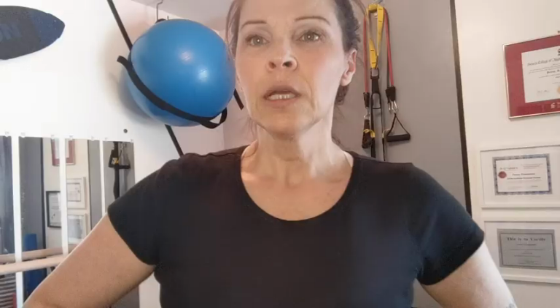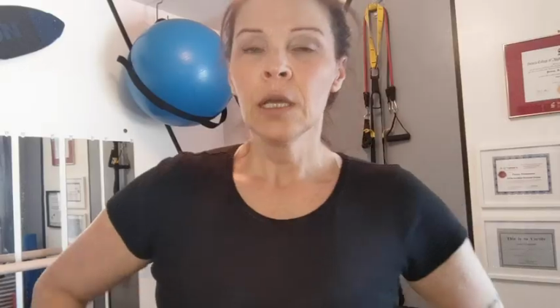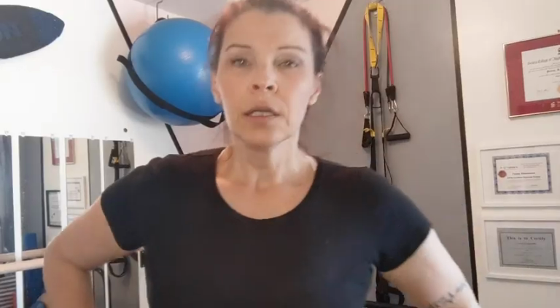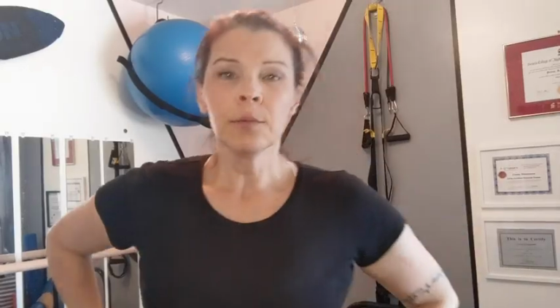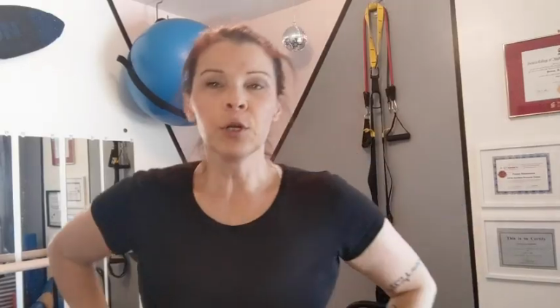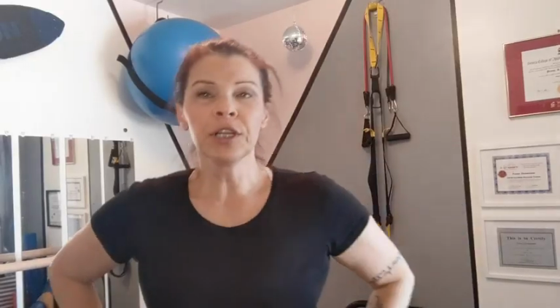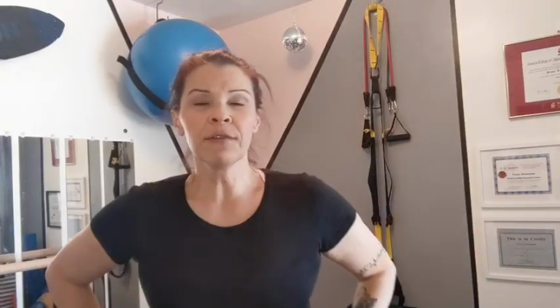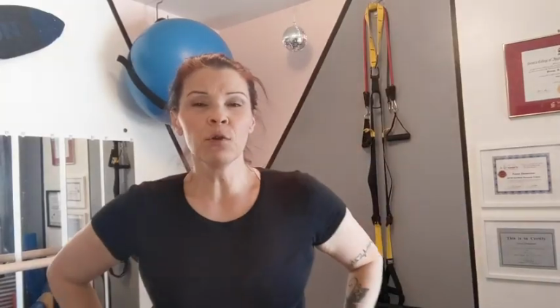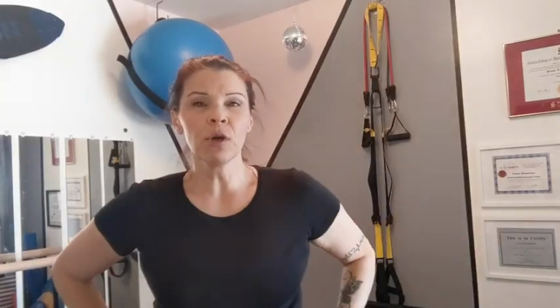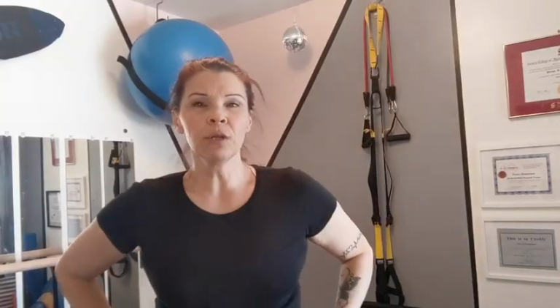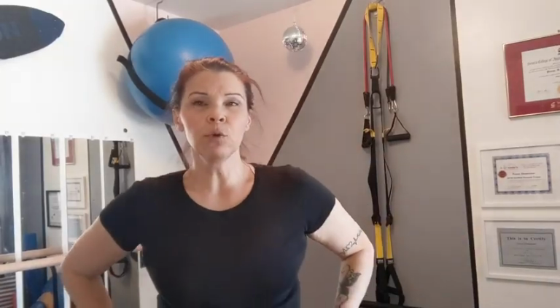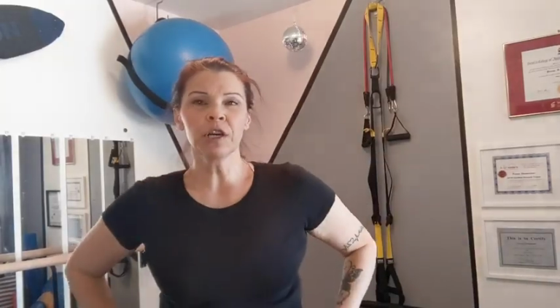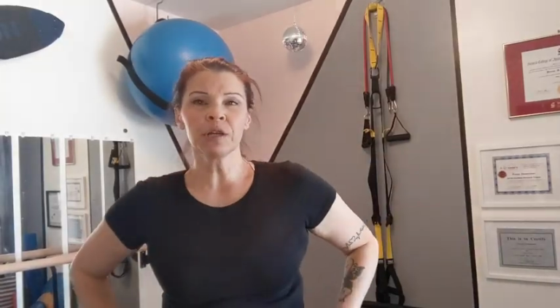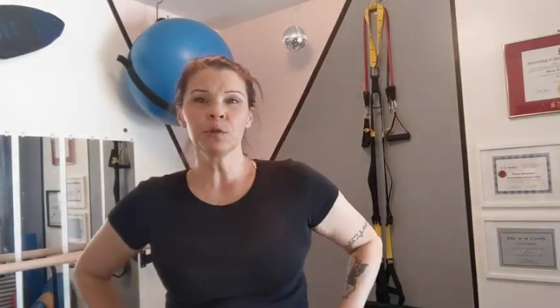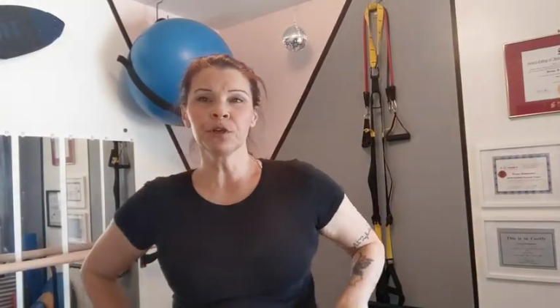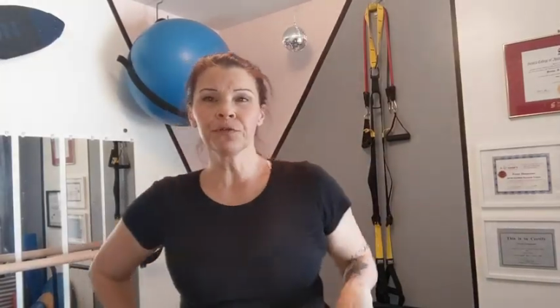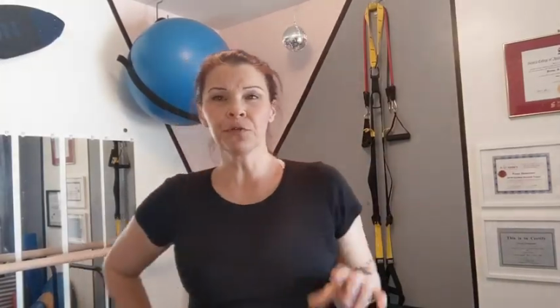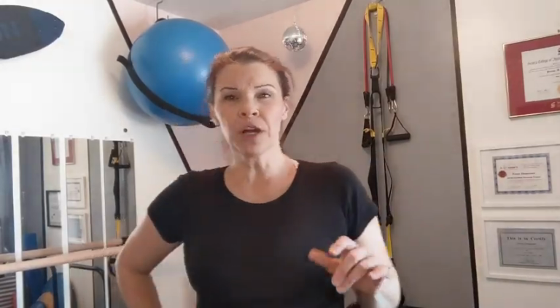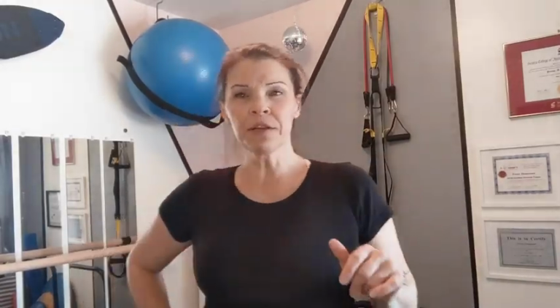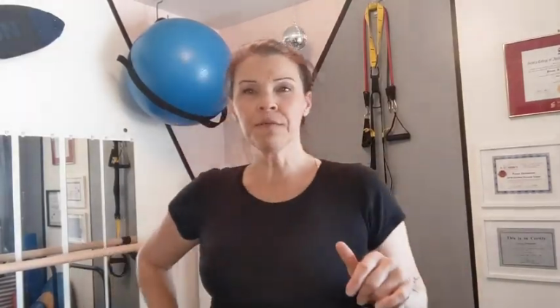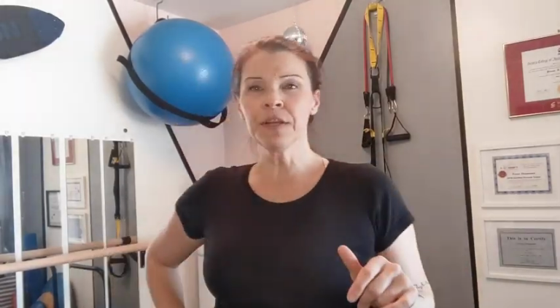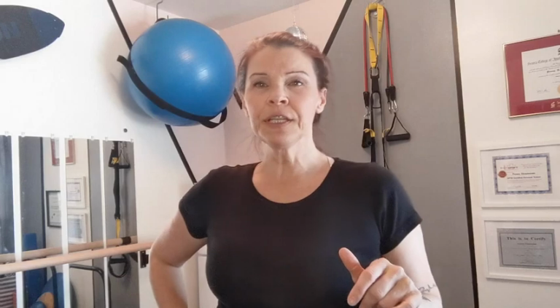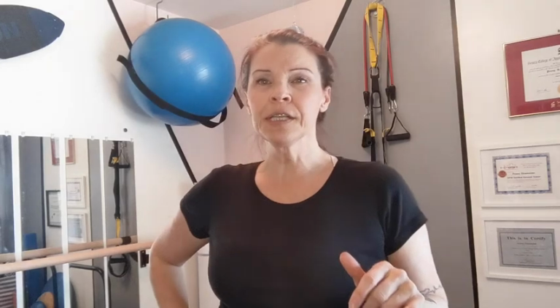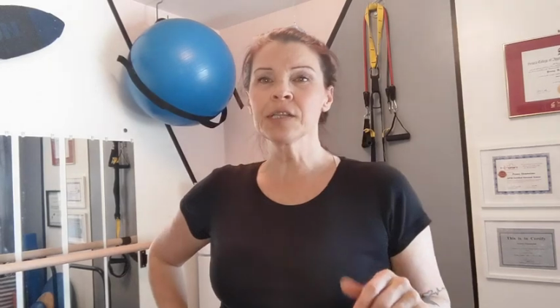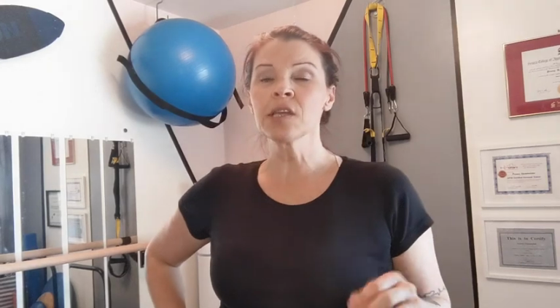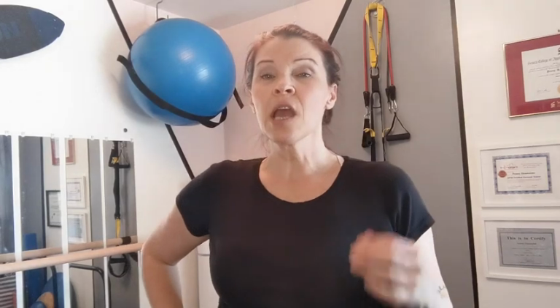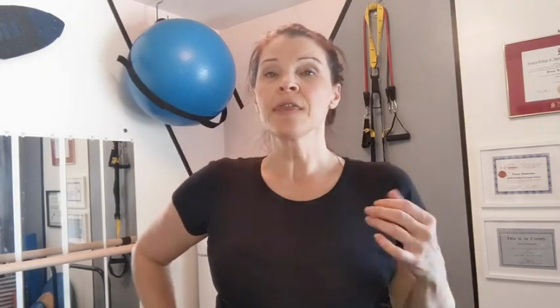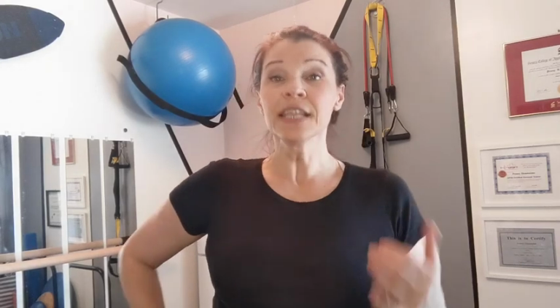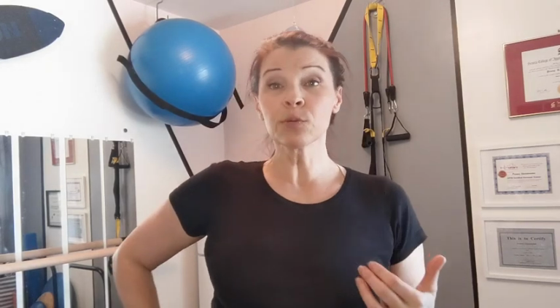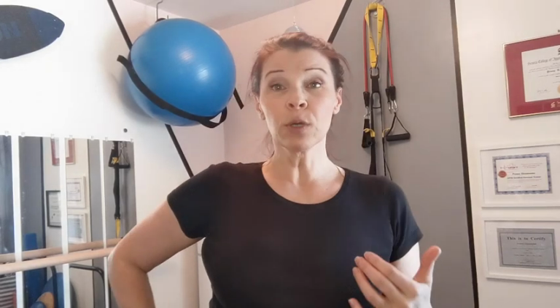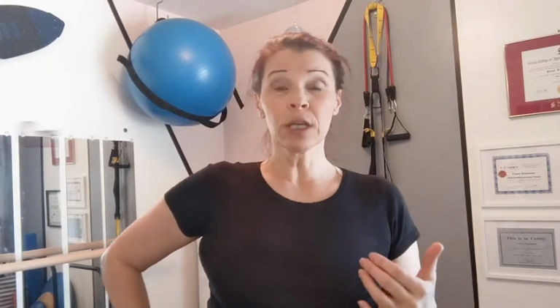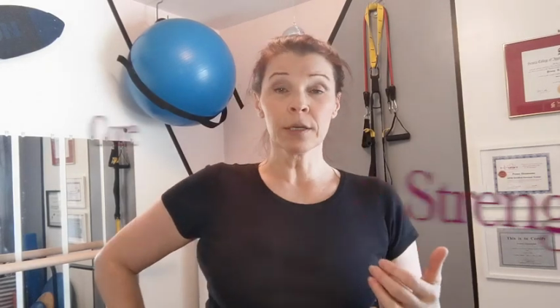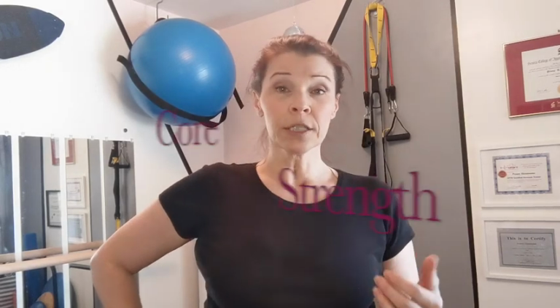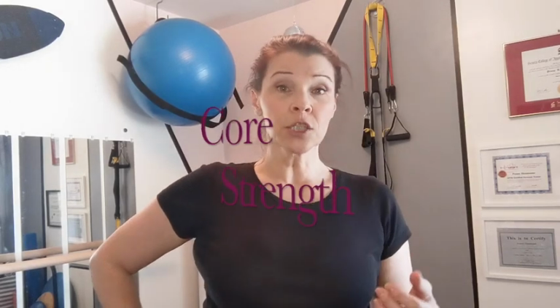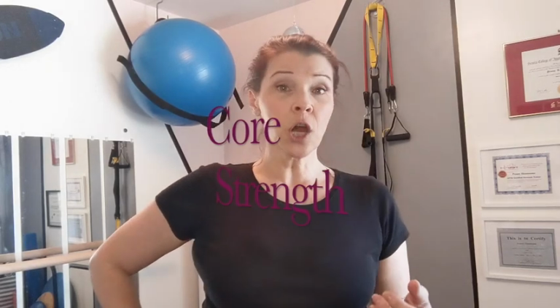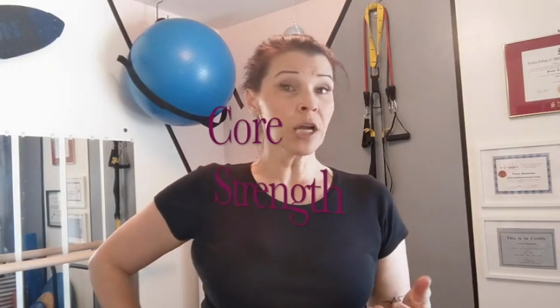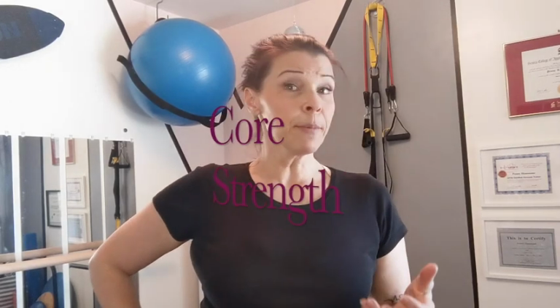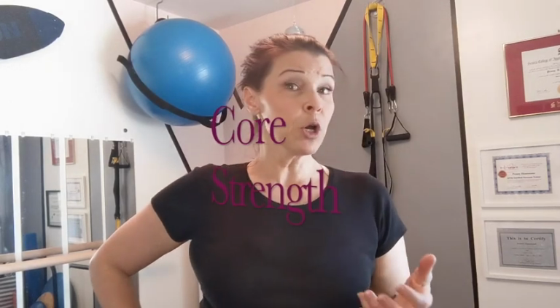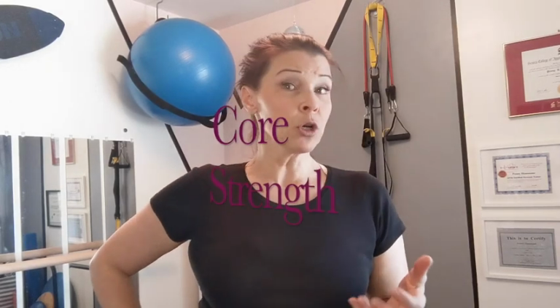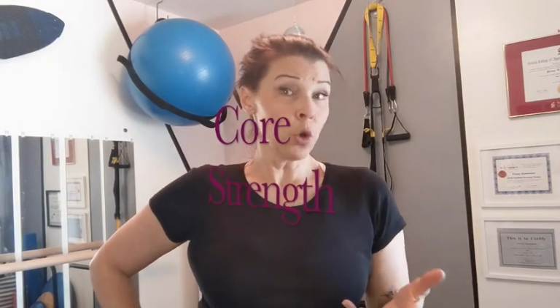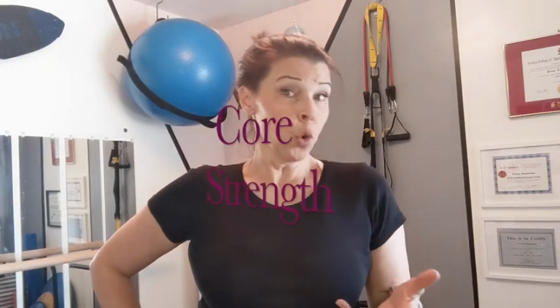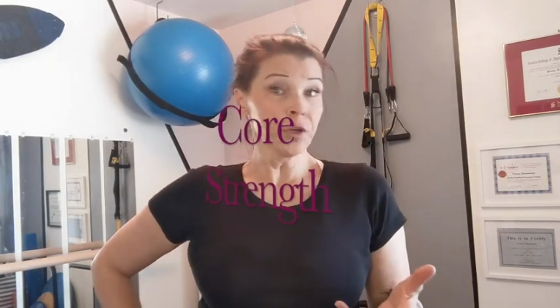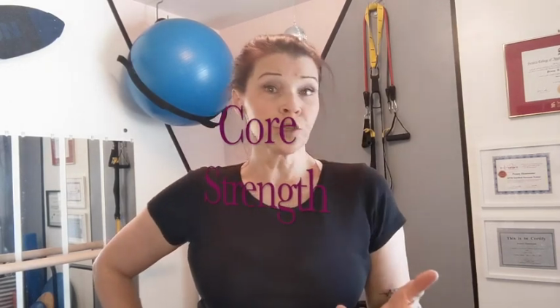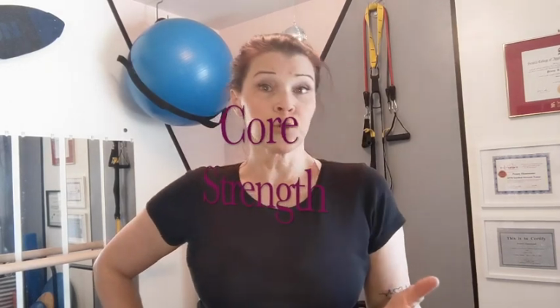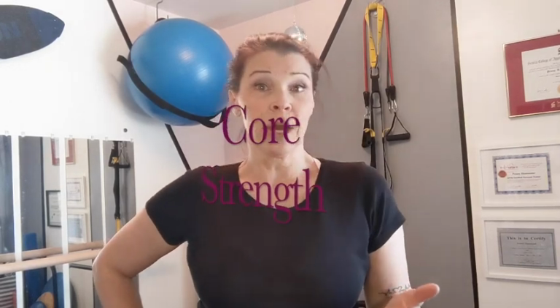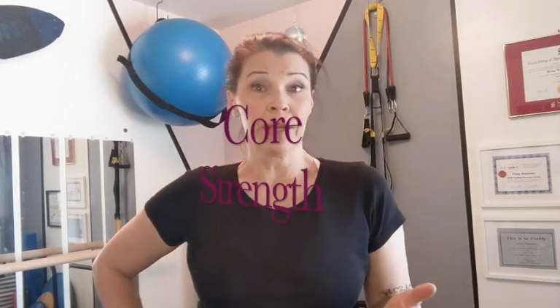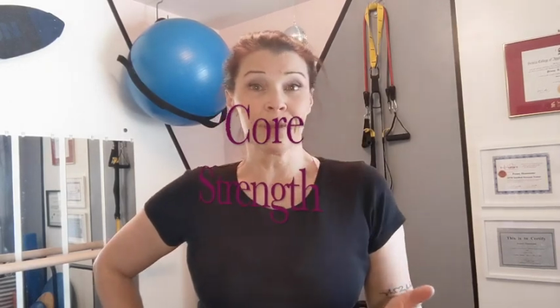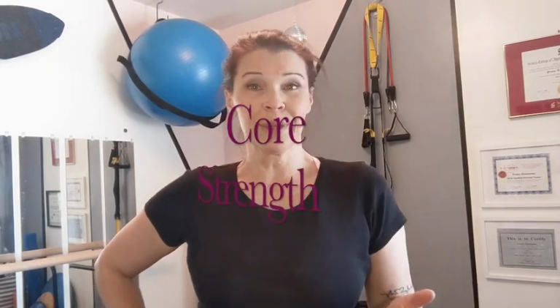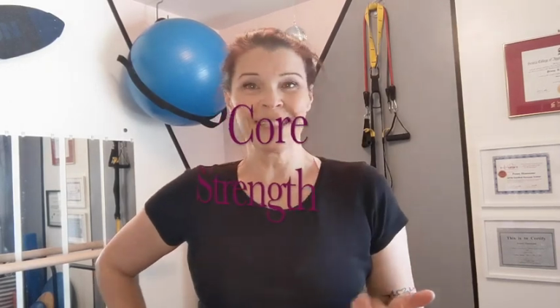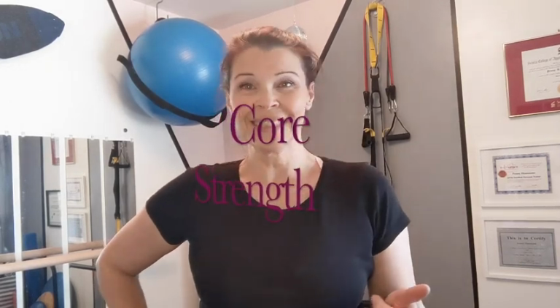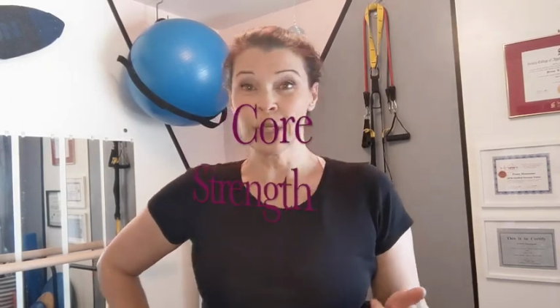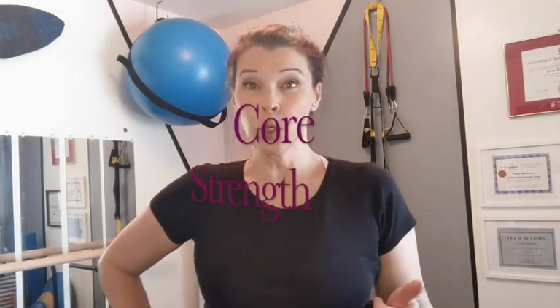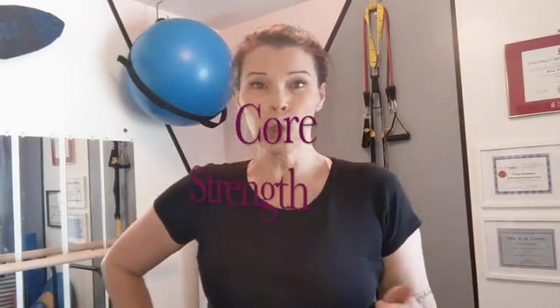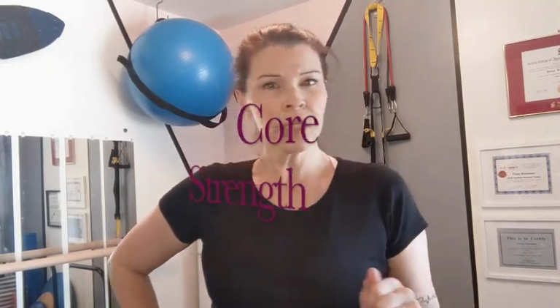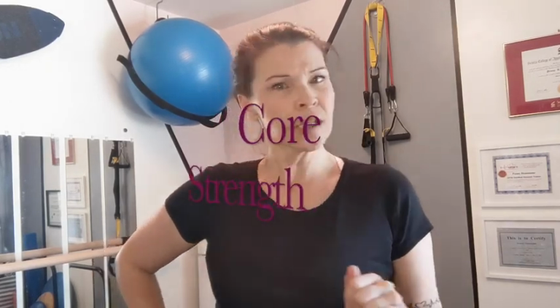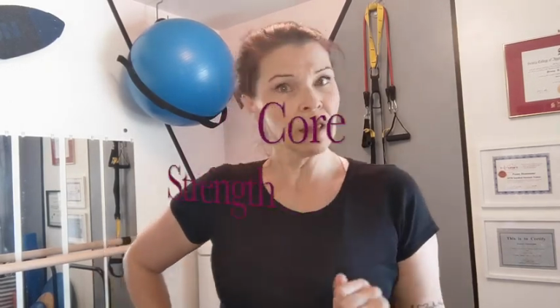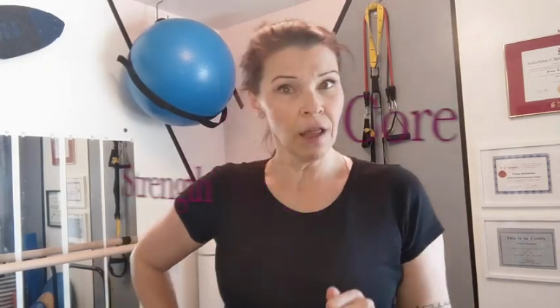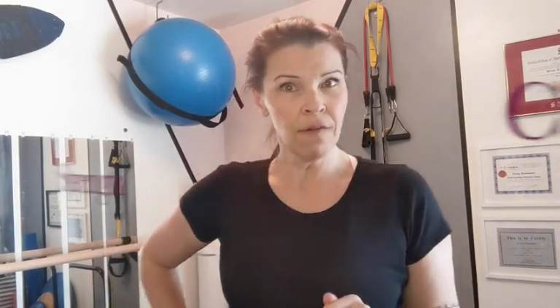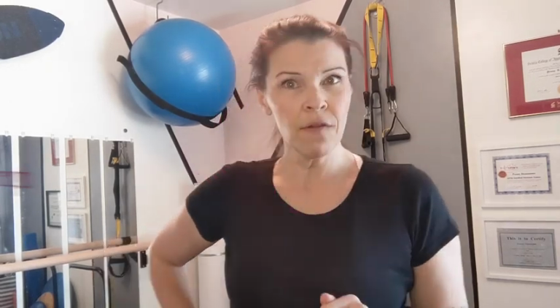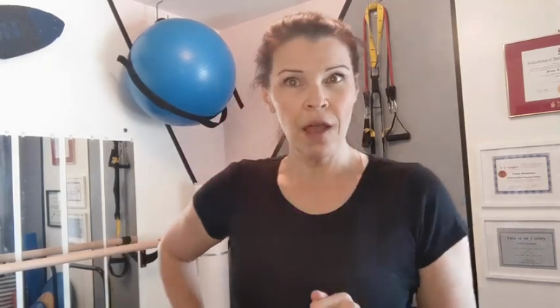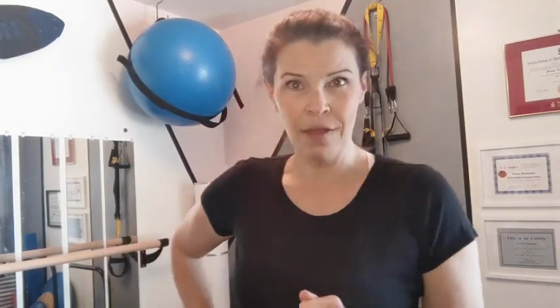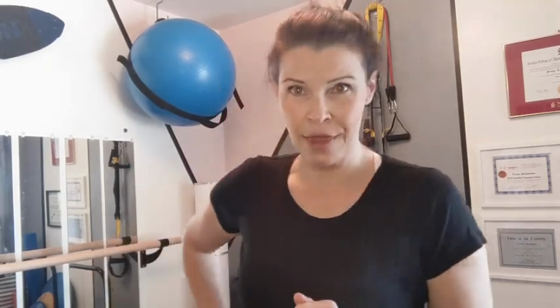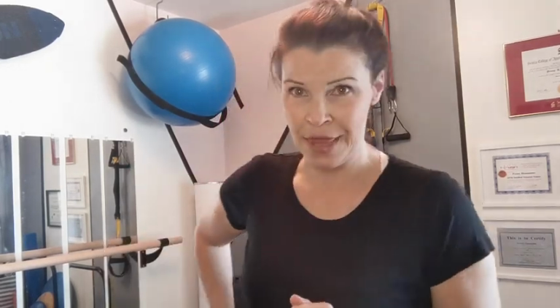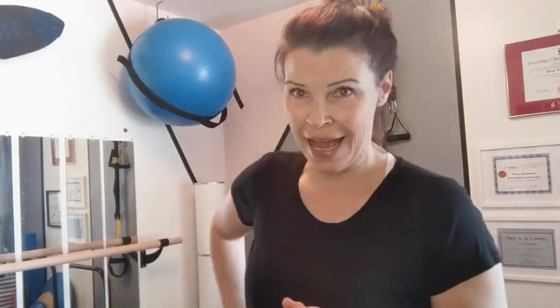Good morning everyone. Welcome to your Friday fitness. This week we're going to talk about core strength. Who doesn't love that?